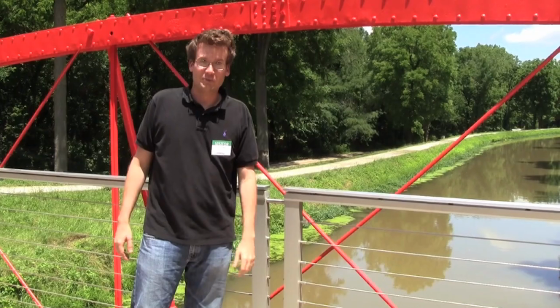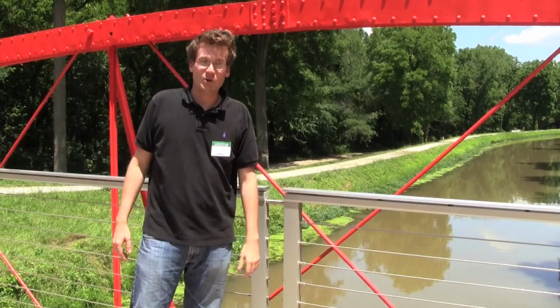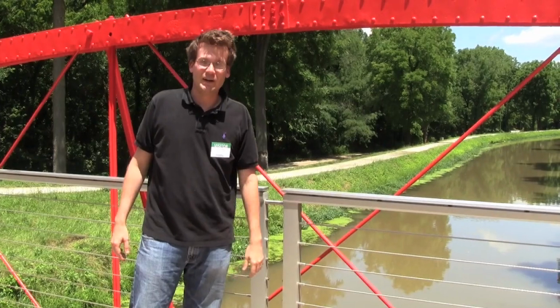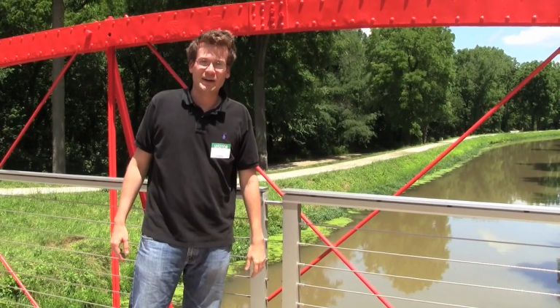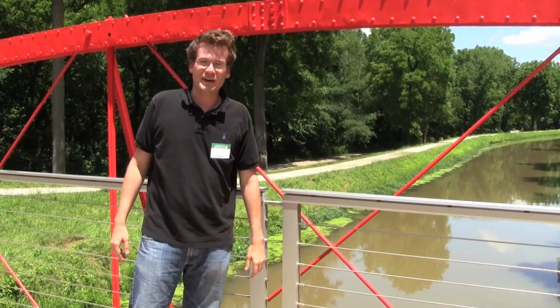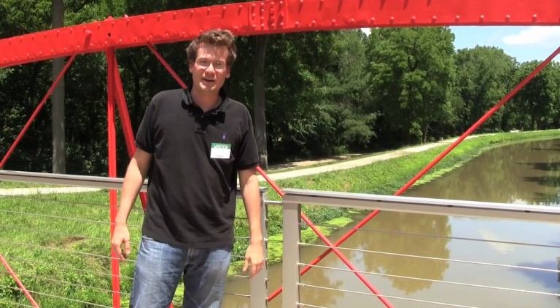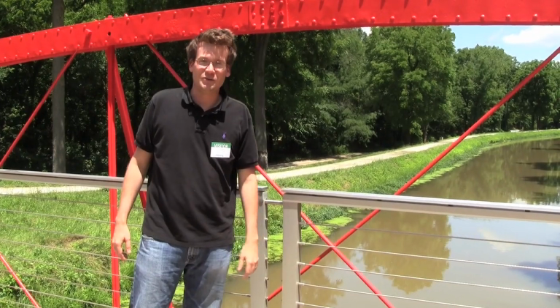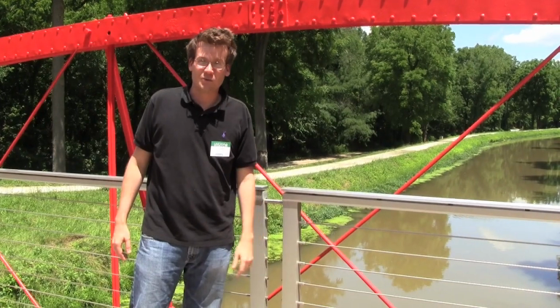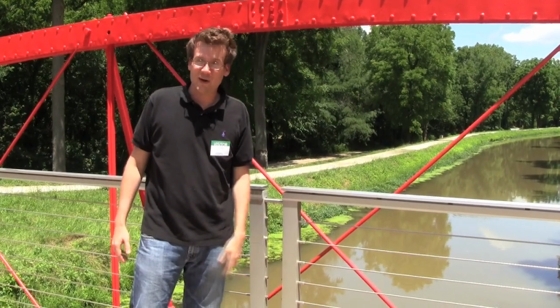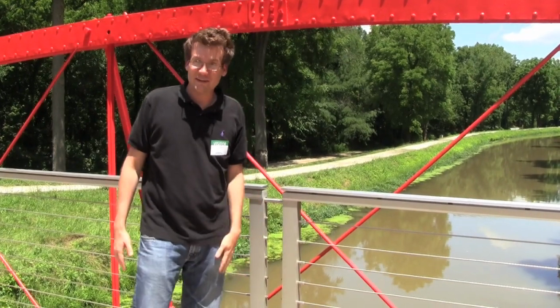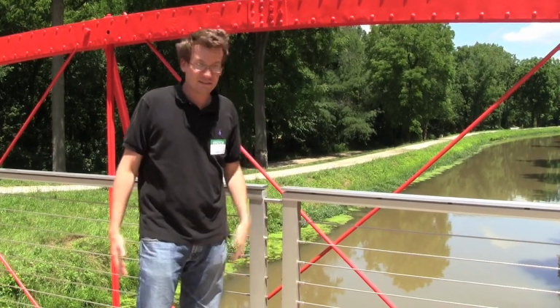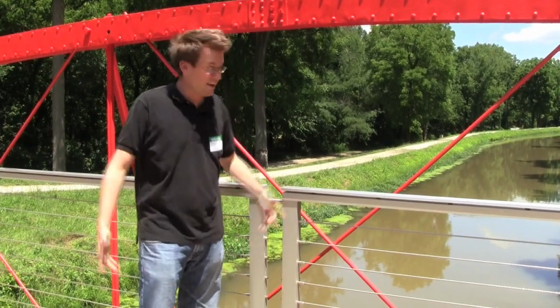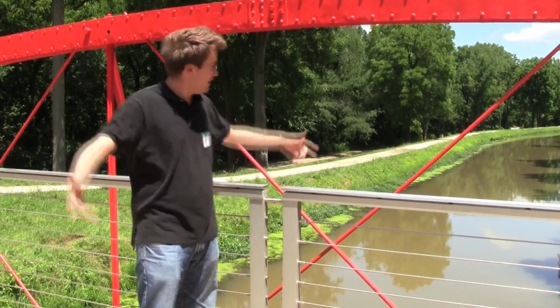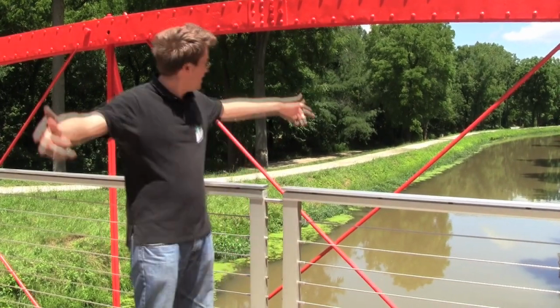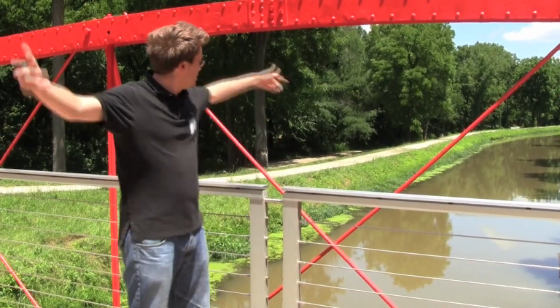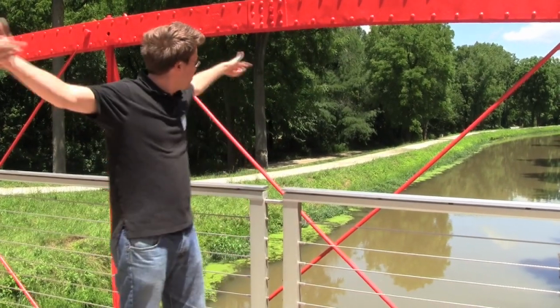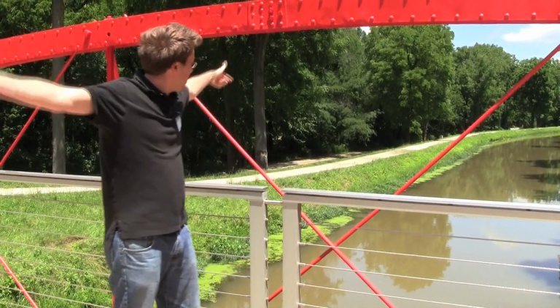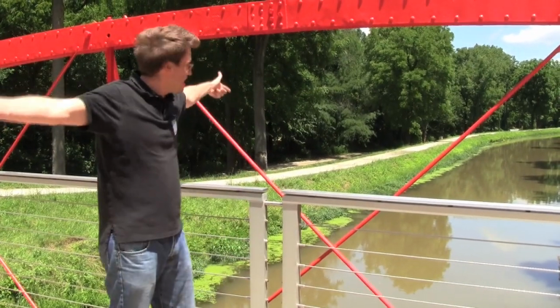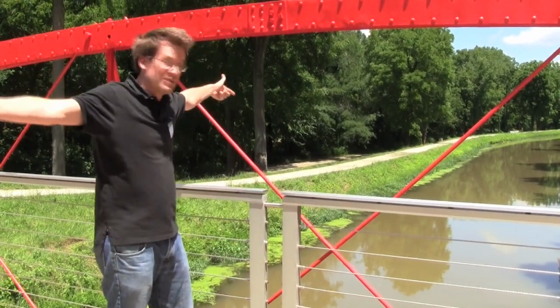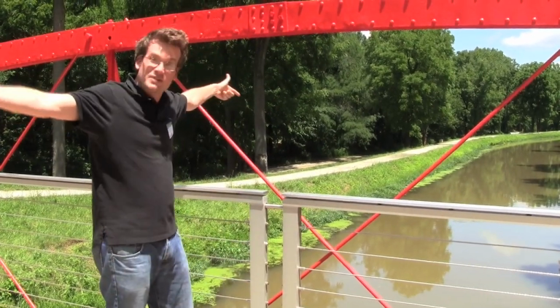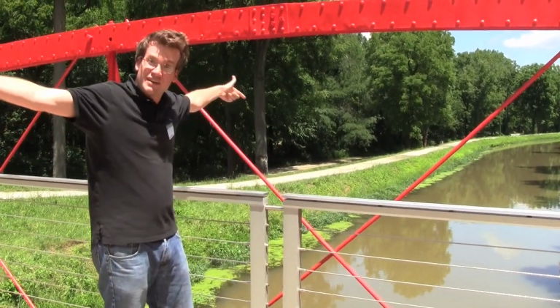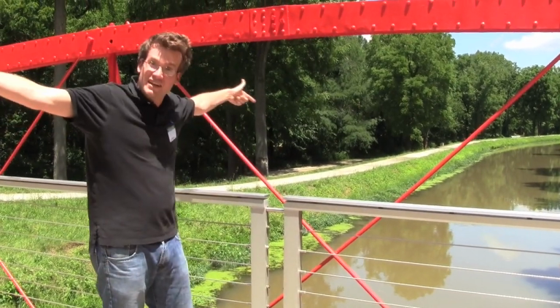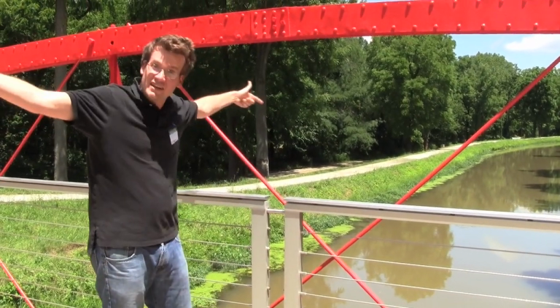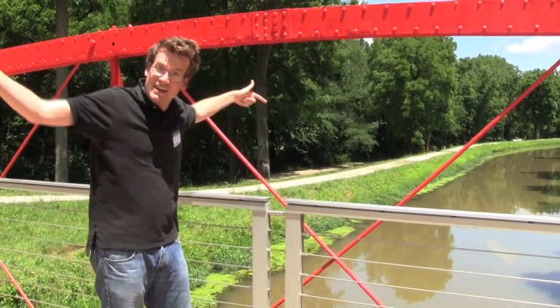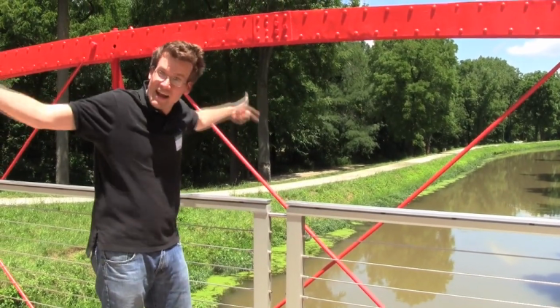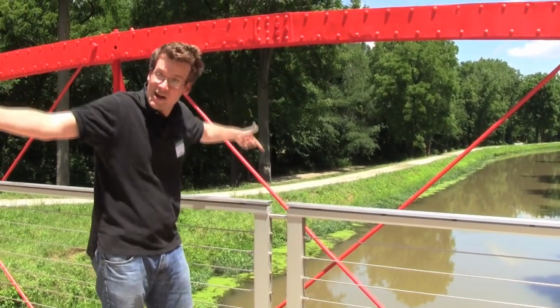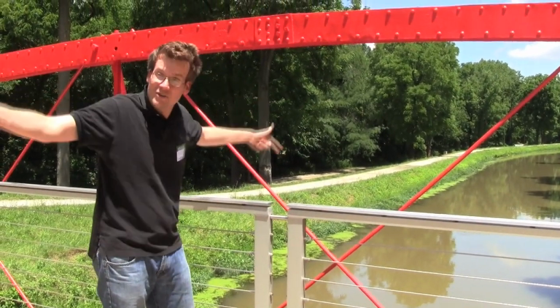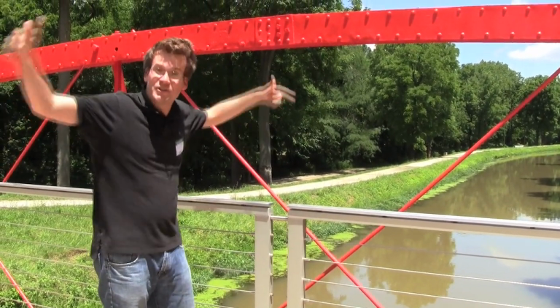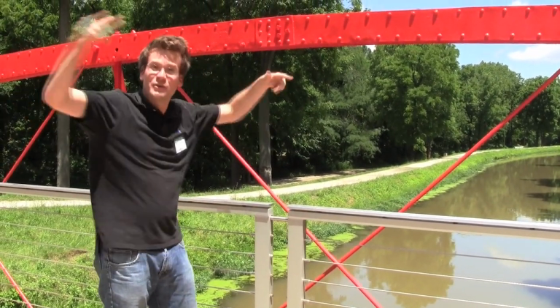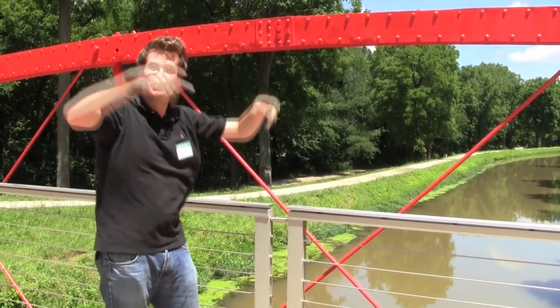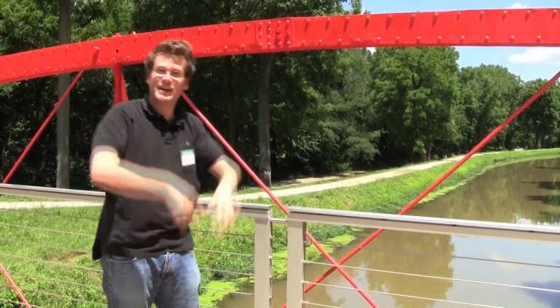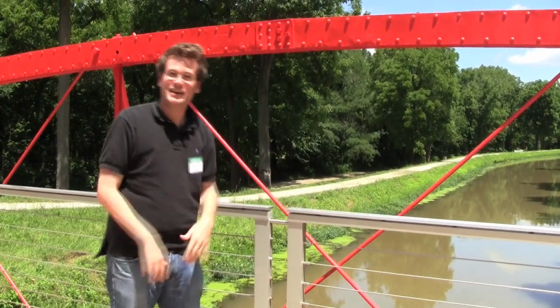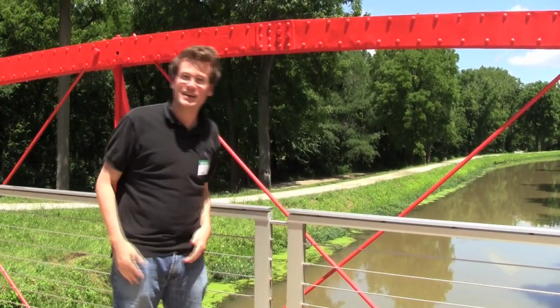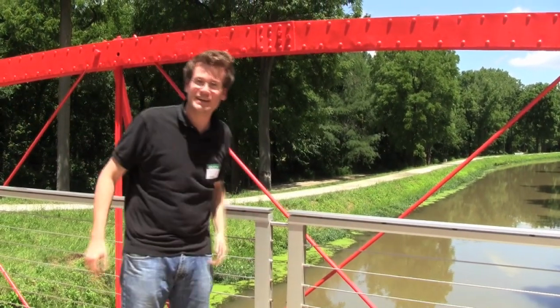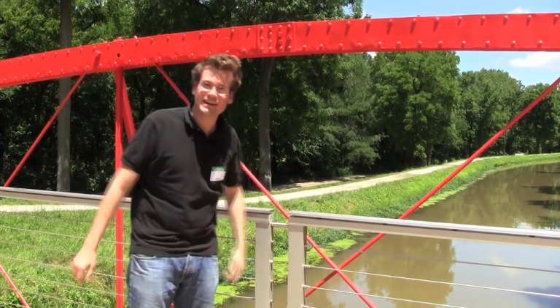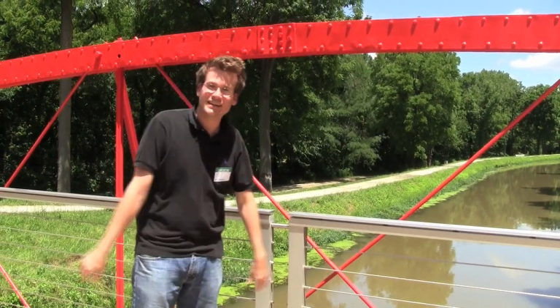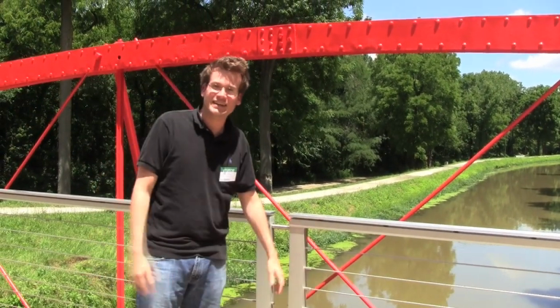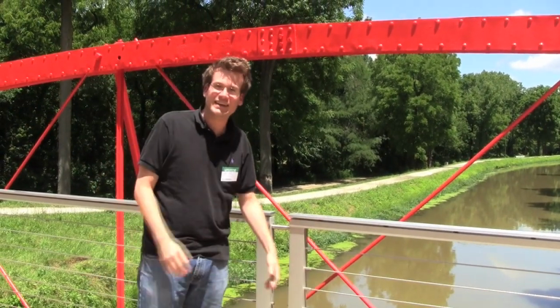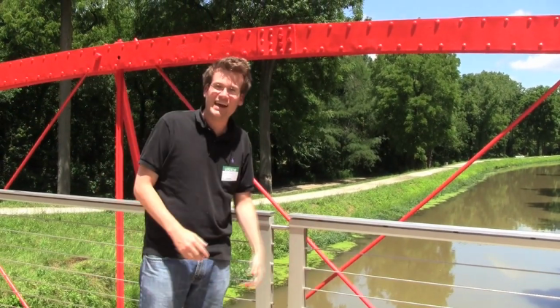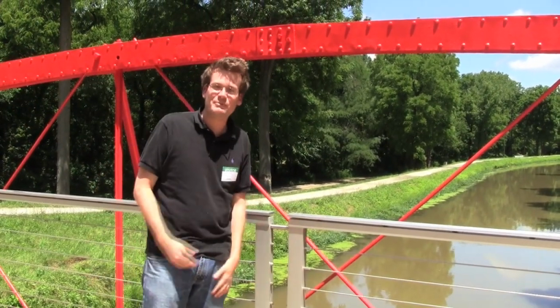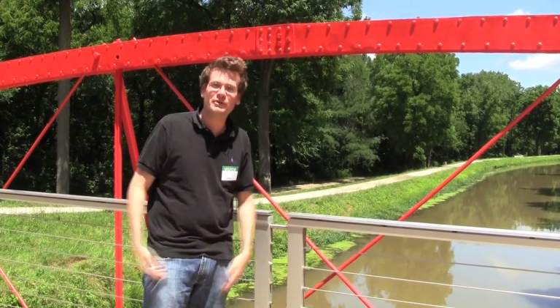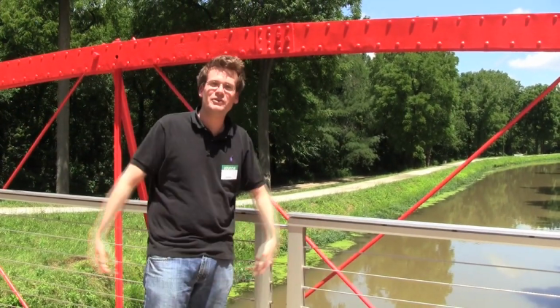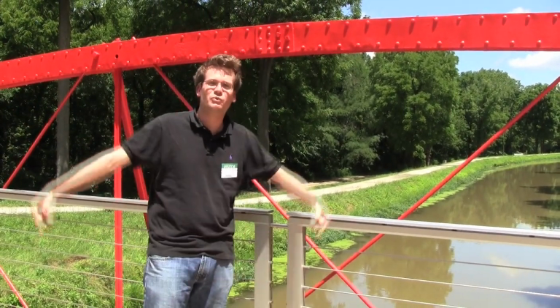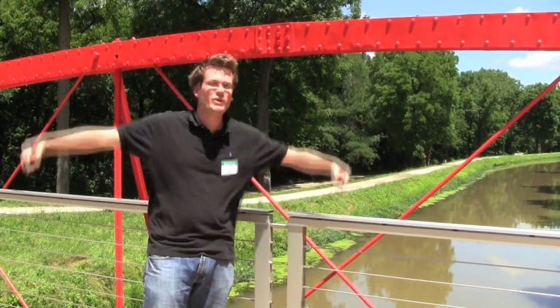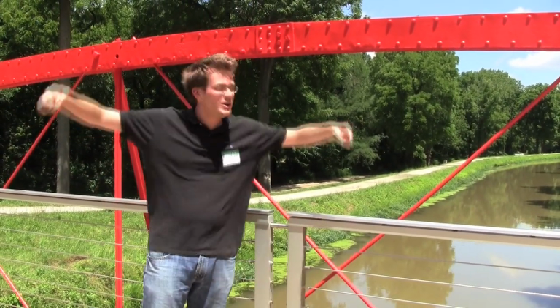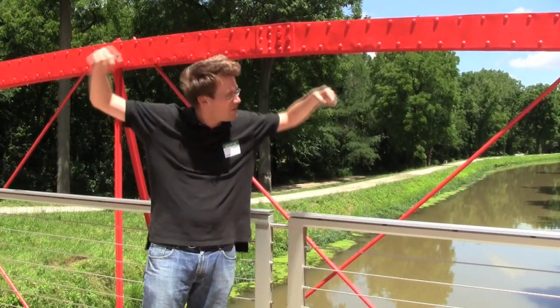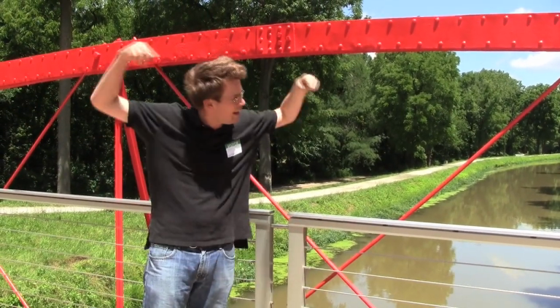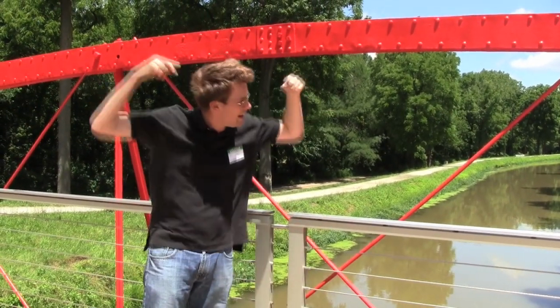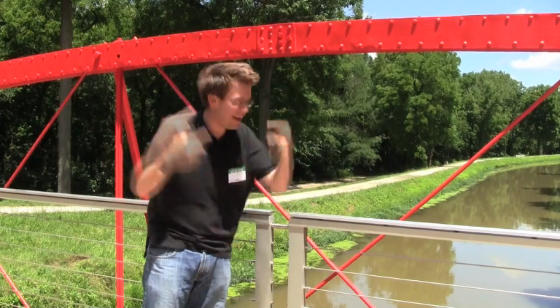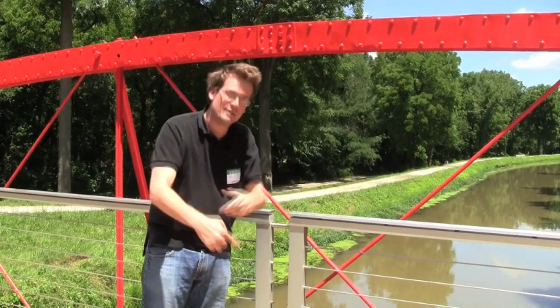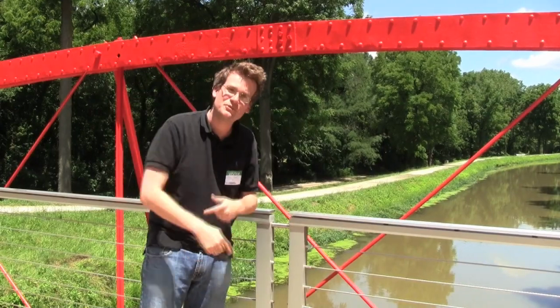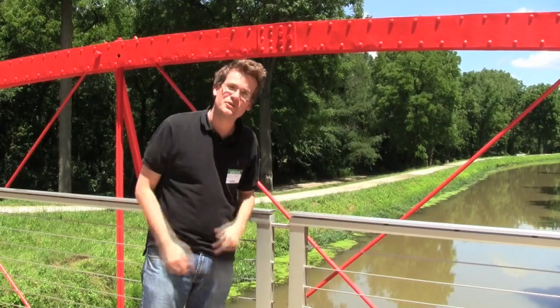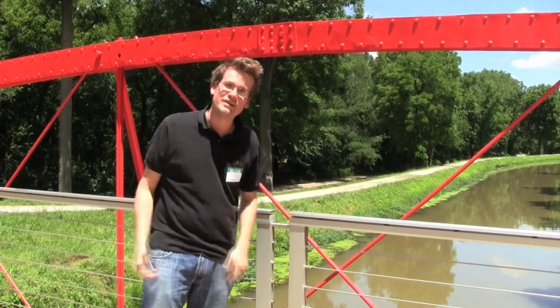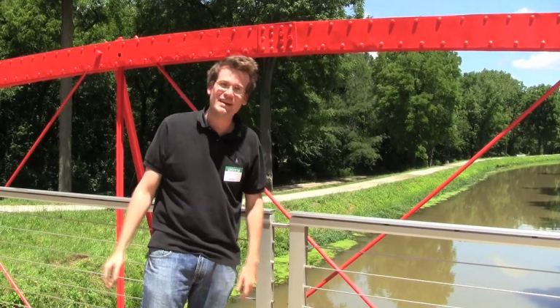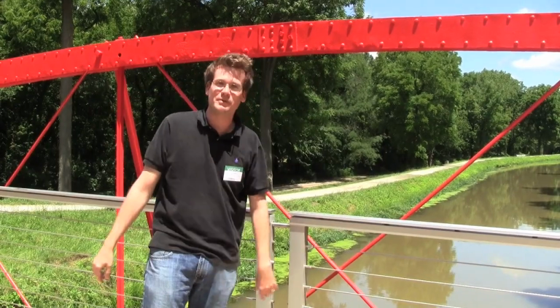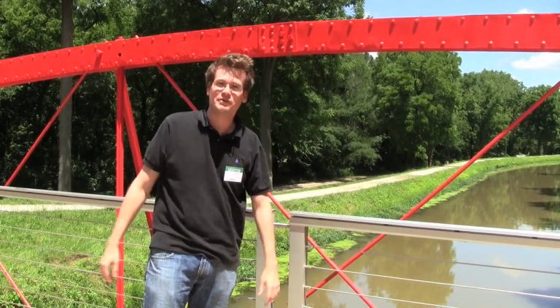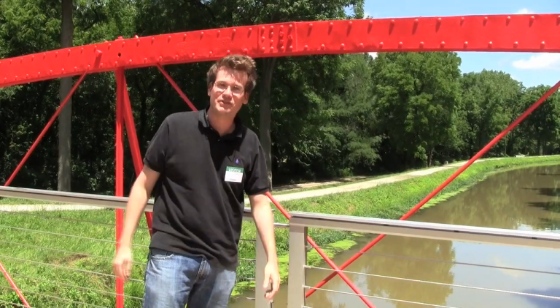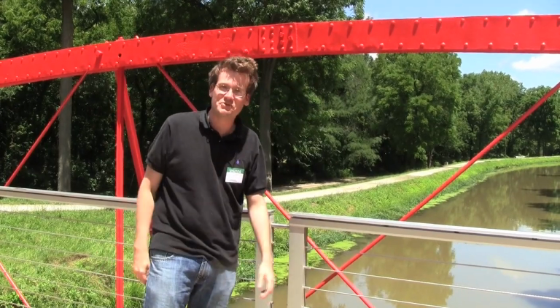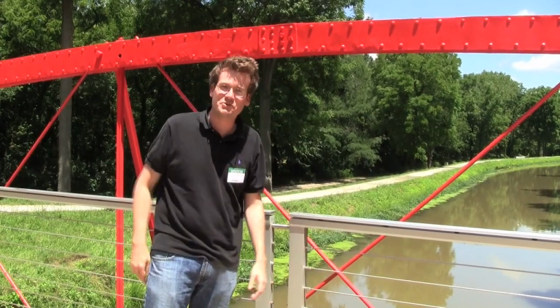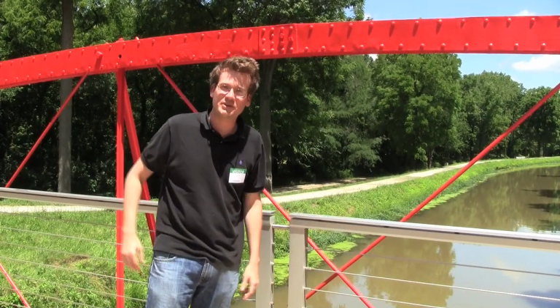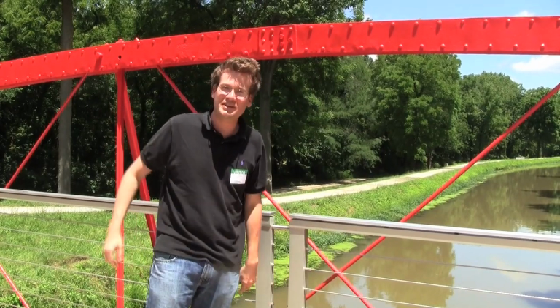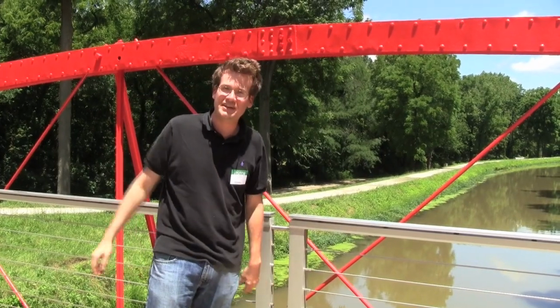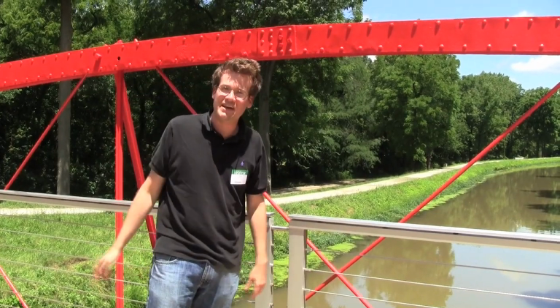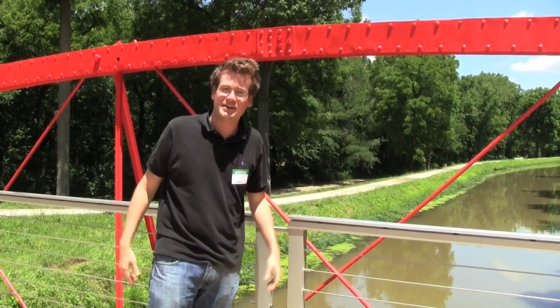Good morning Hank, it's Wednesday. Check out the canals right here in Indianapolis. We are the Amsterdam of central Indiana.